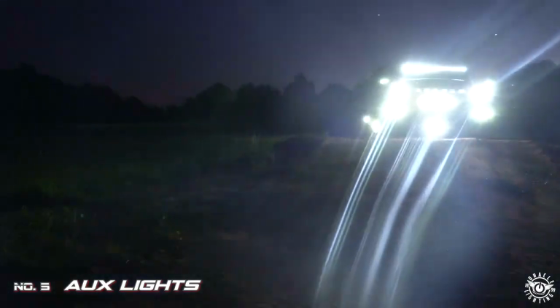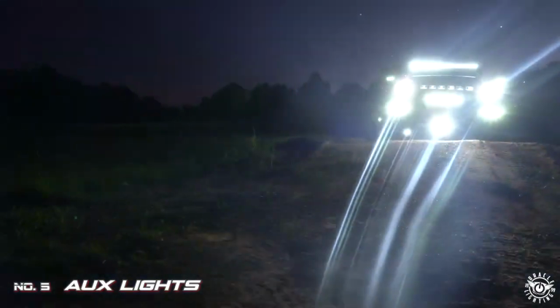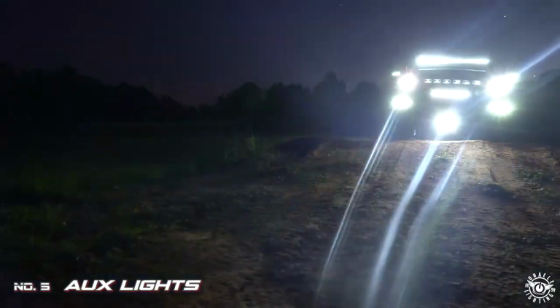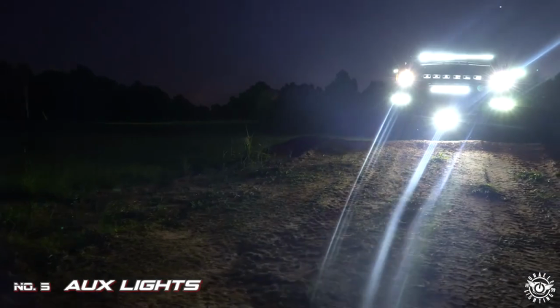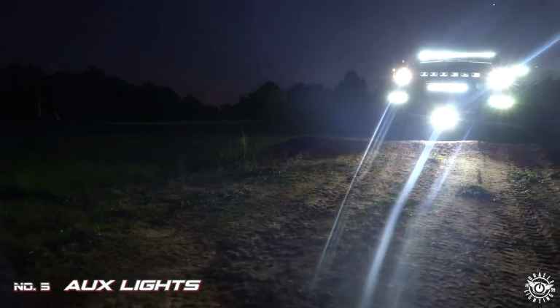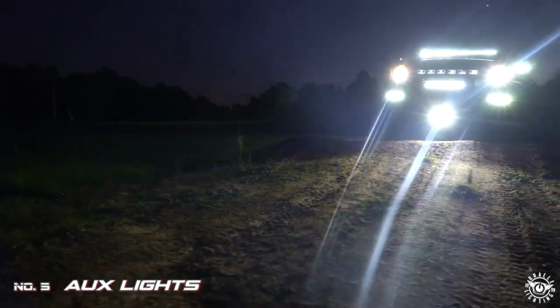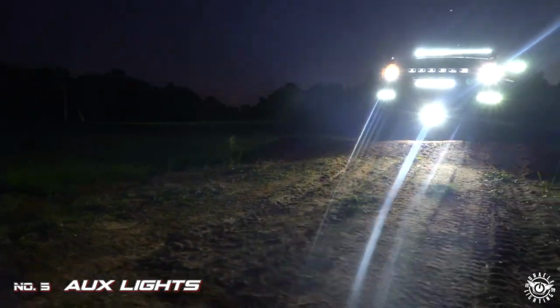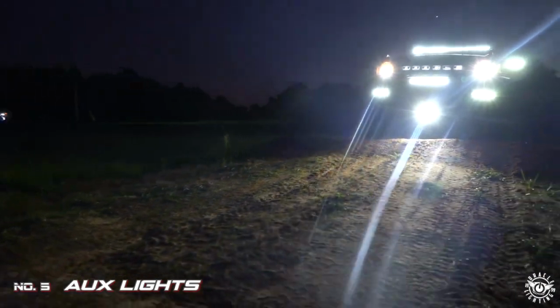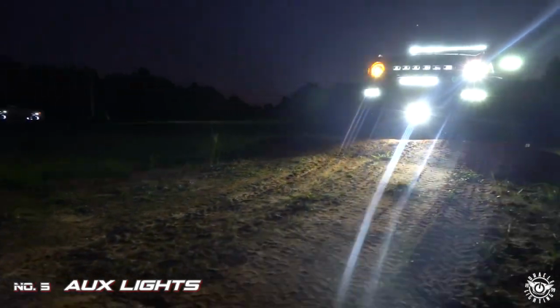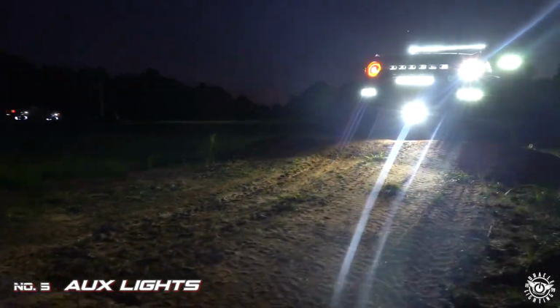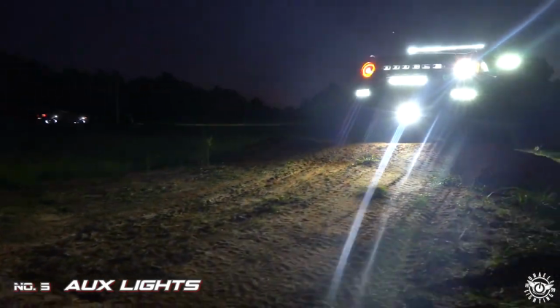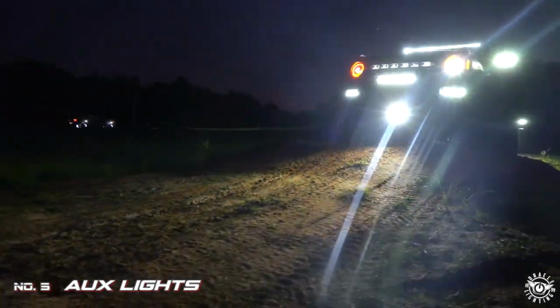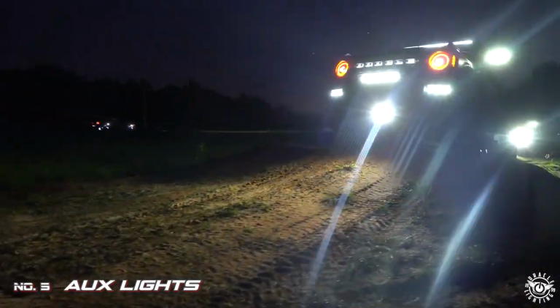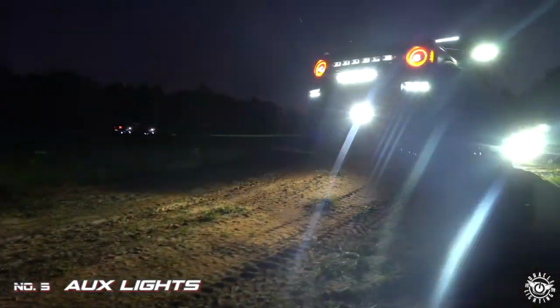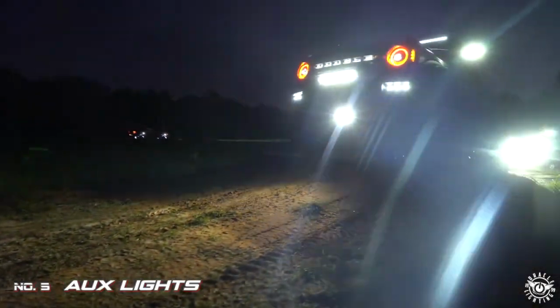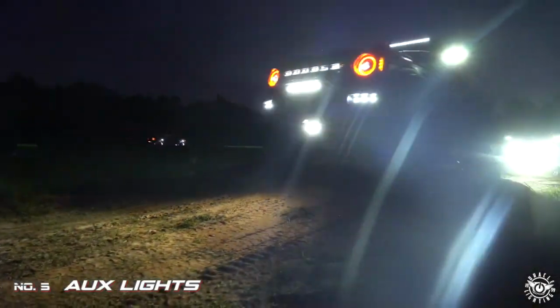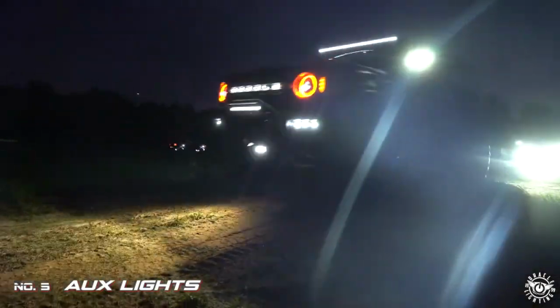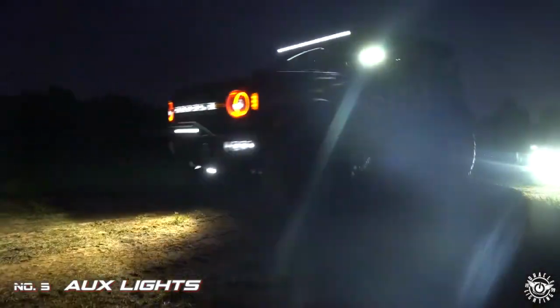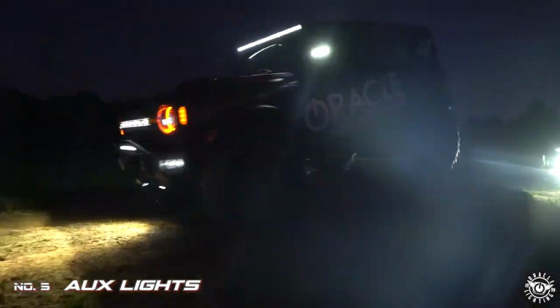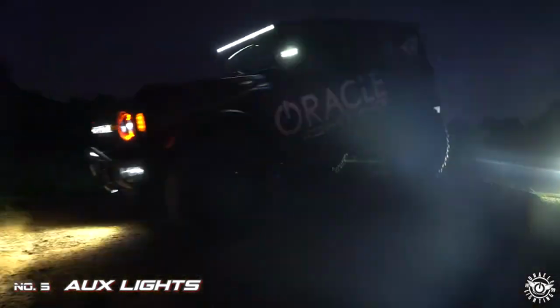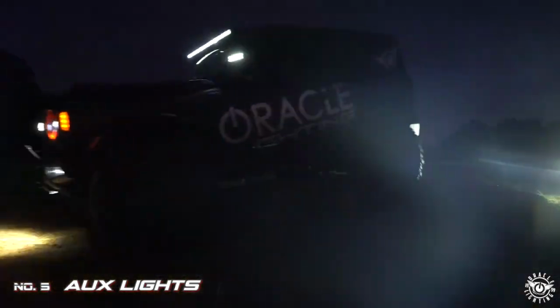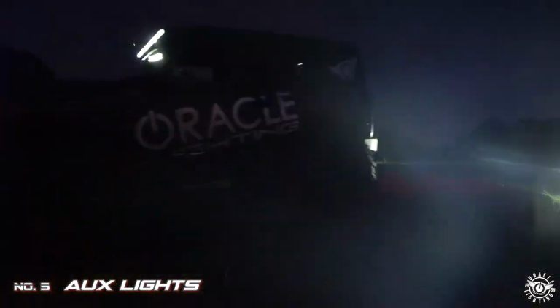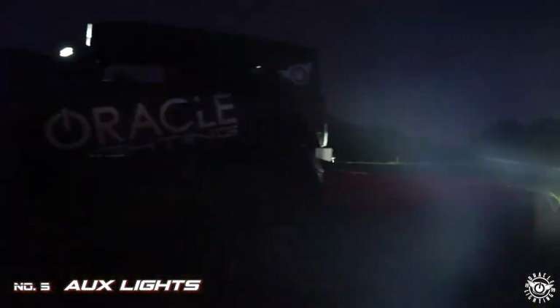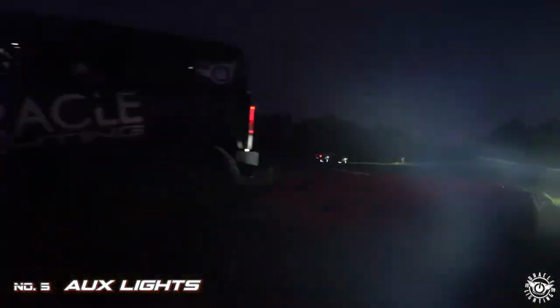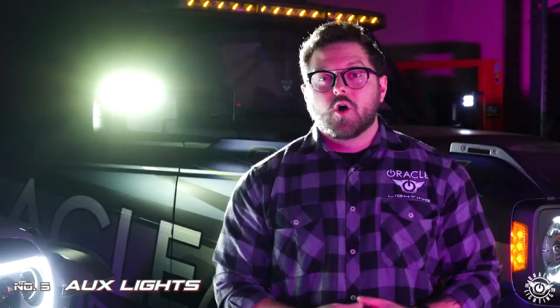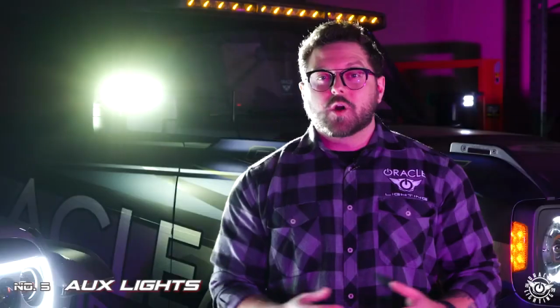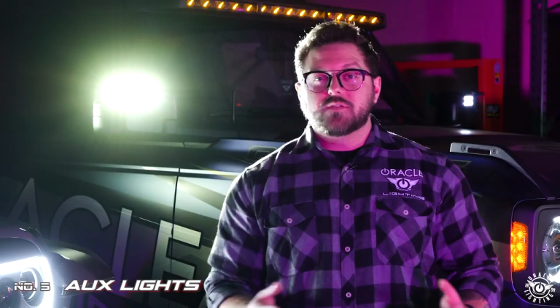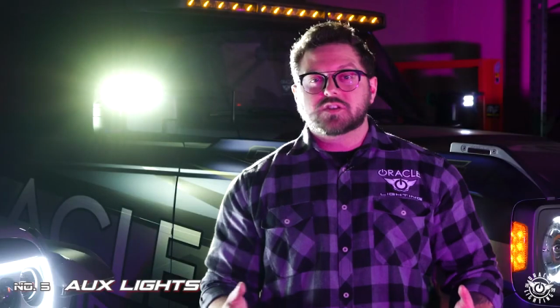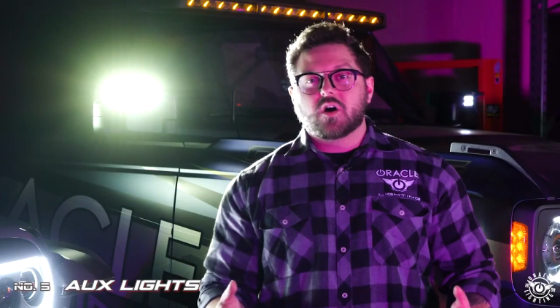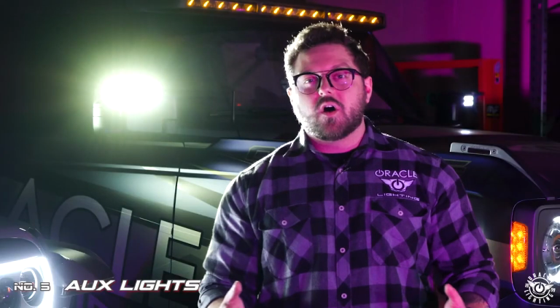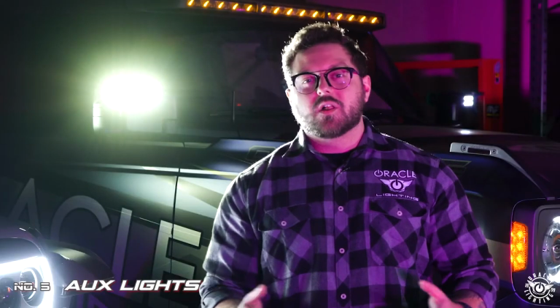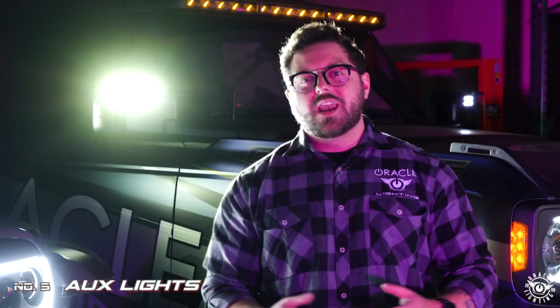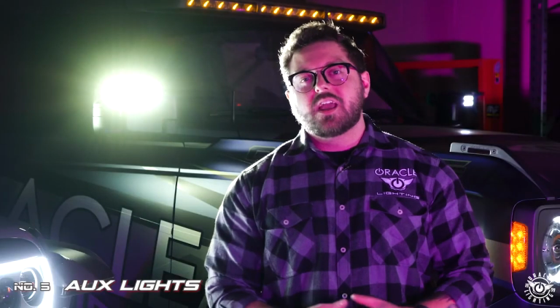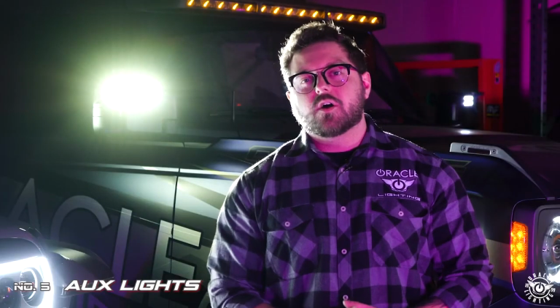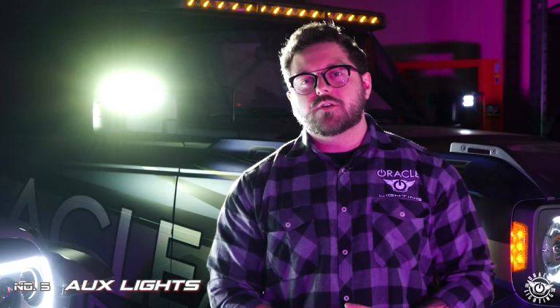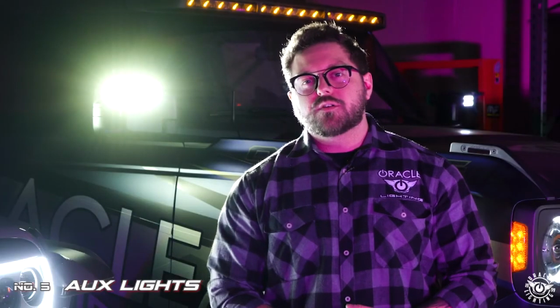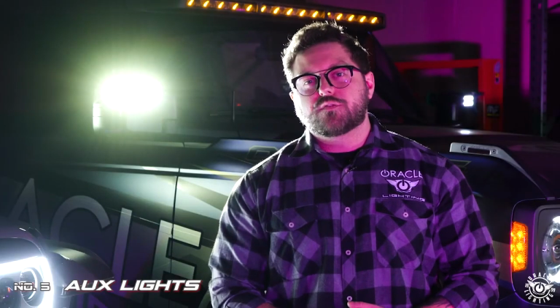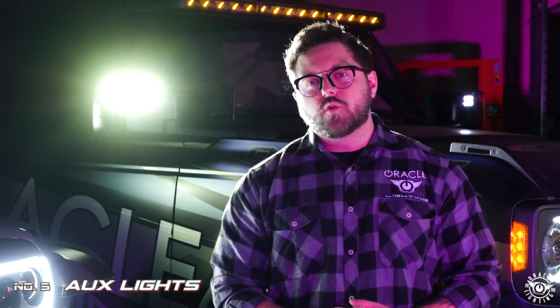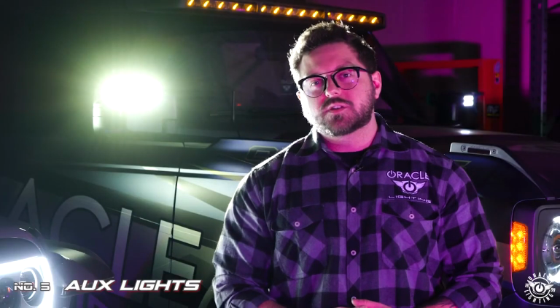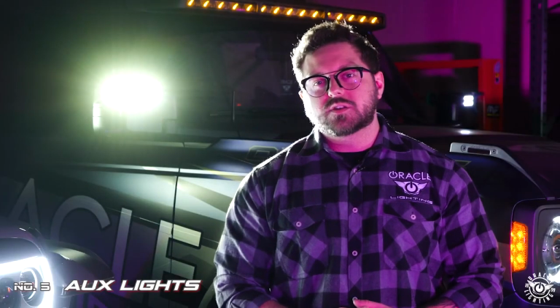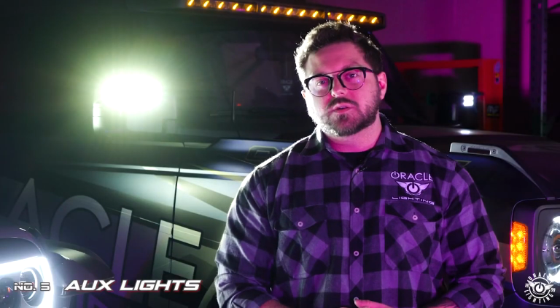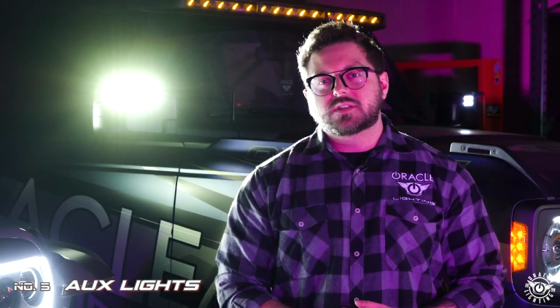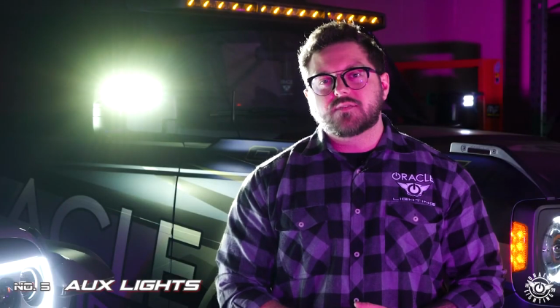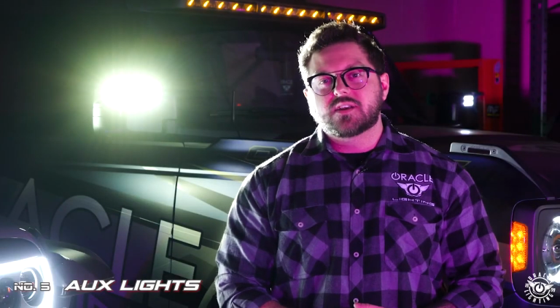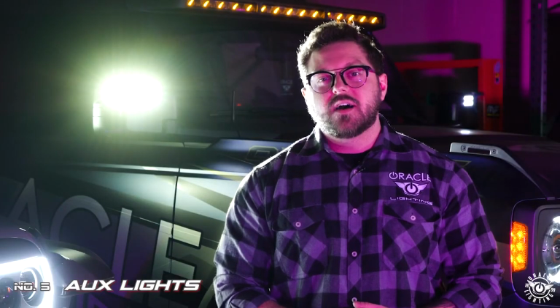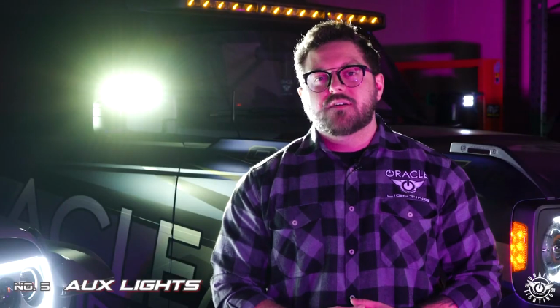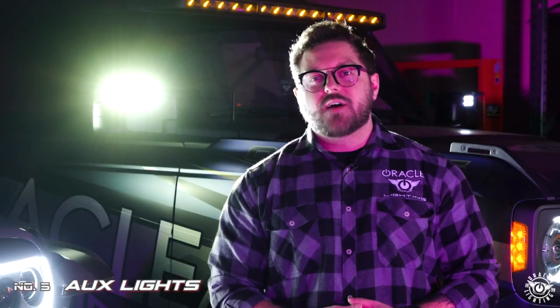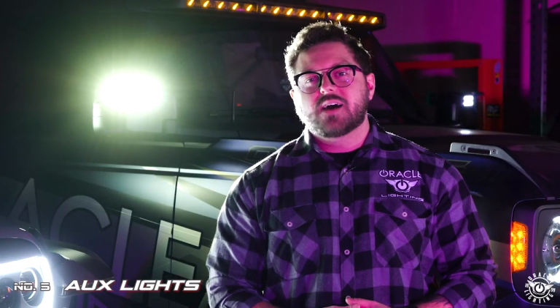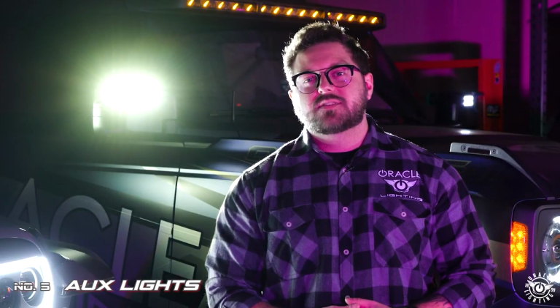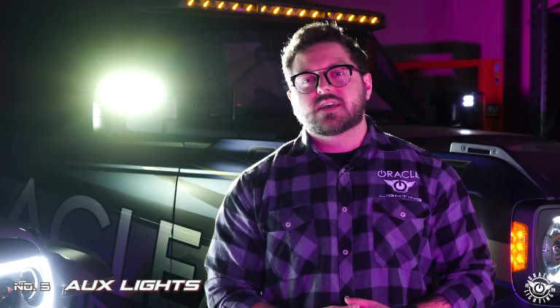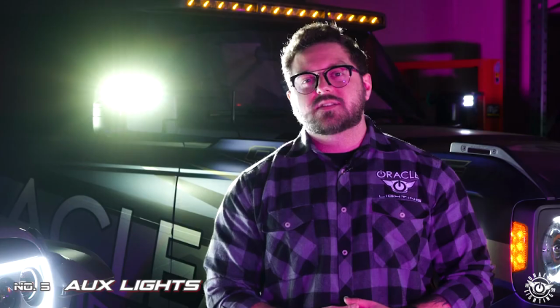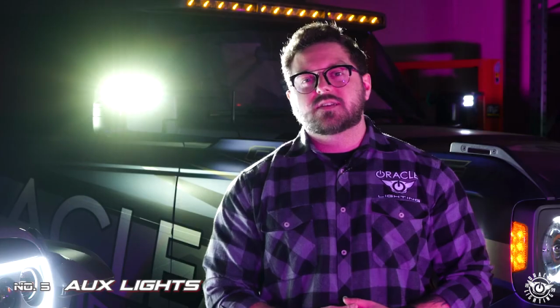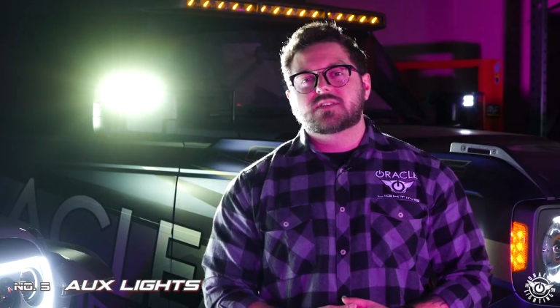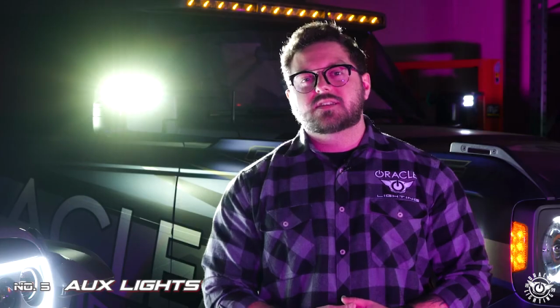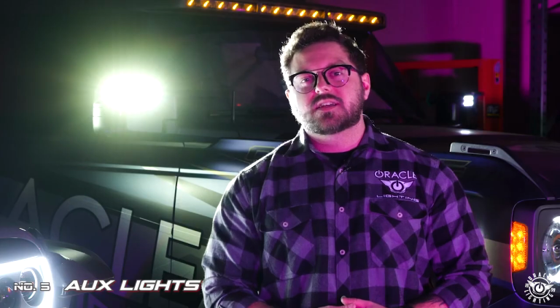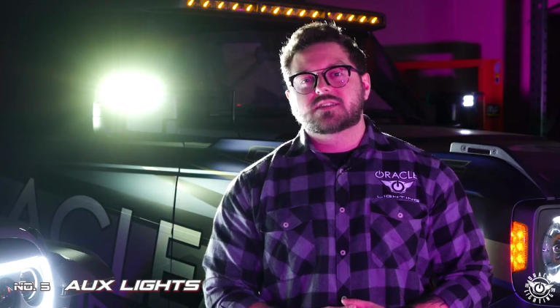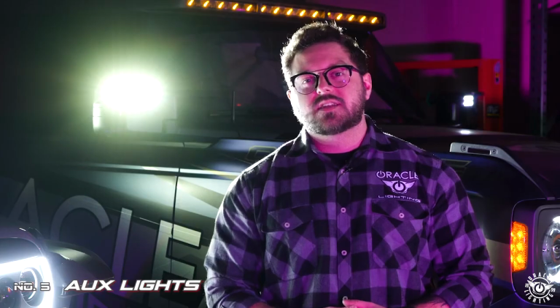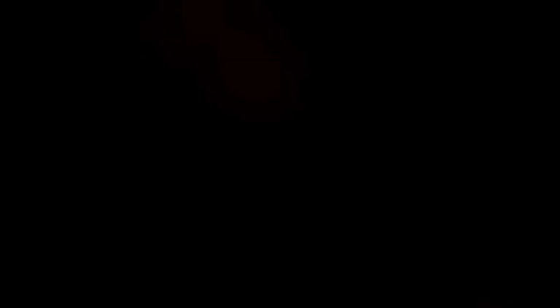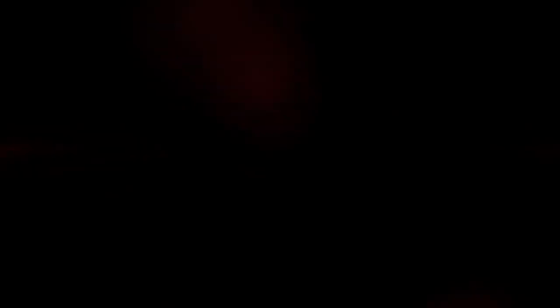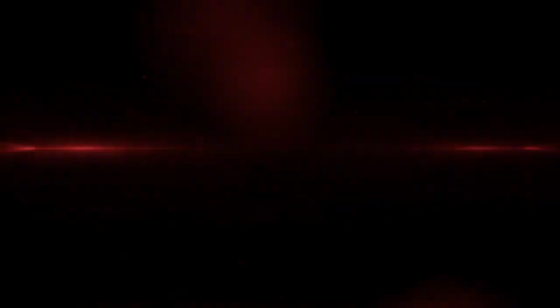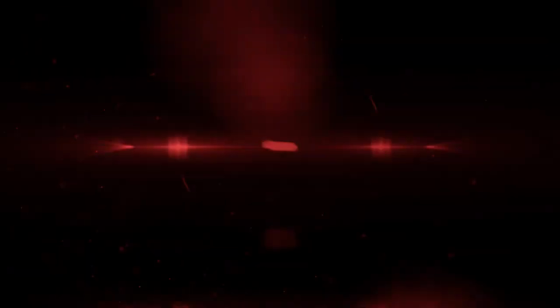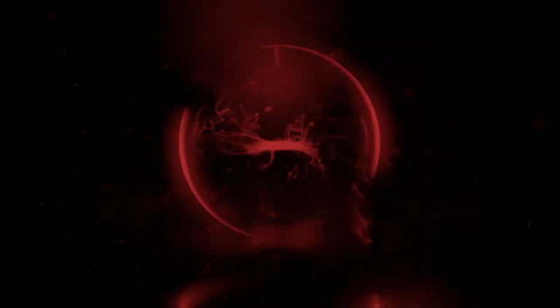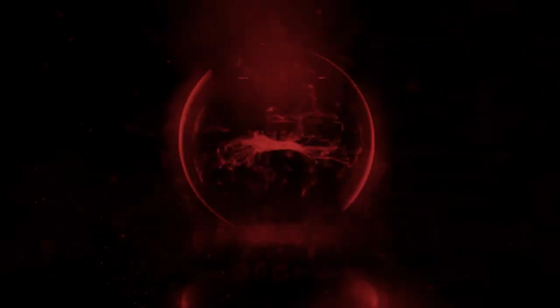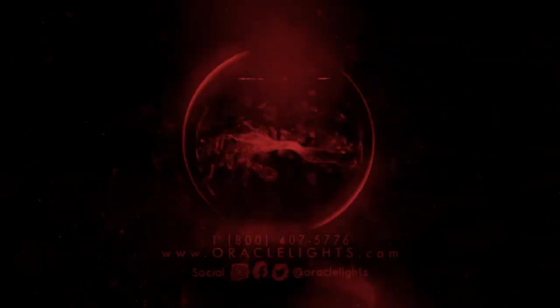Check out www.oraclights.com or give us a call at 800-407-5776 and check out our social.